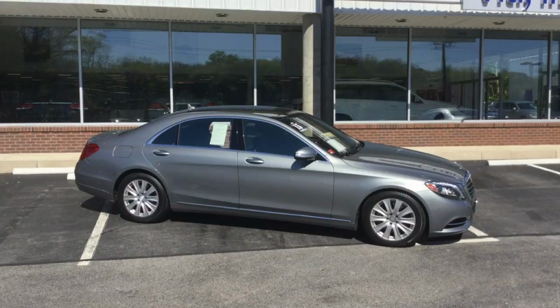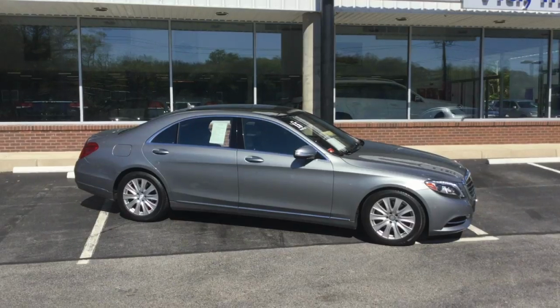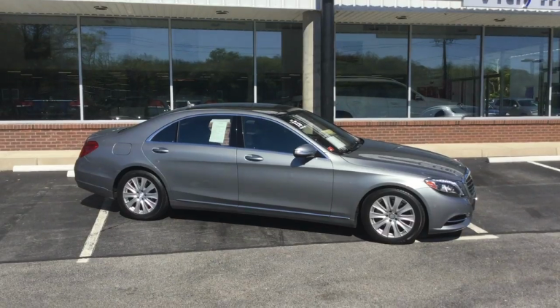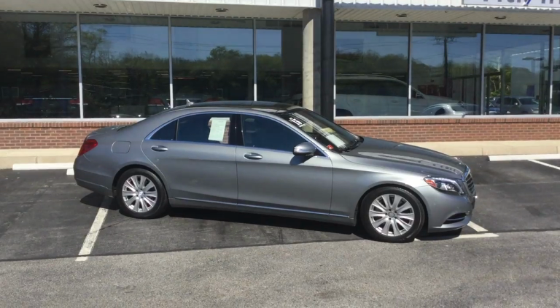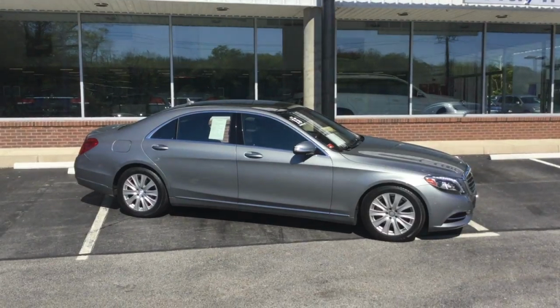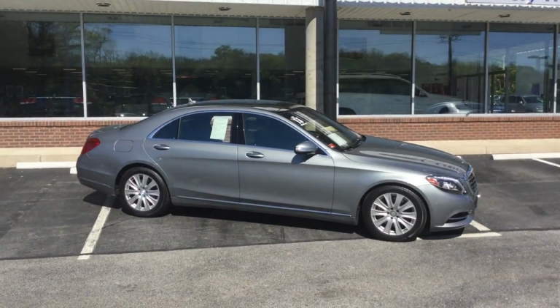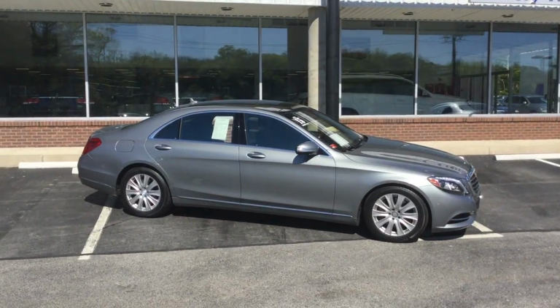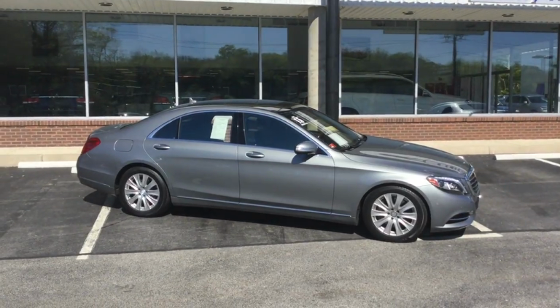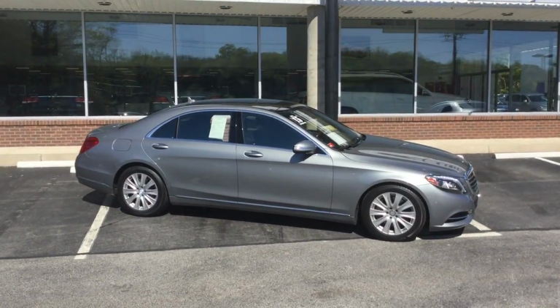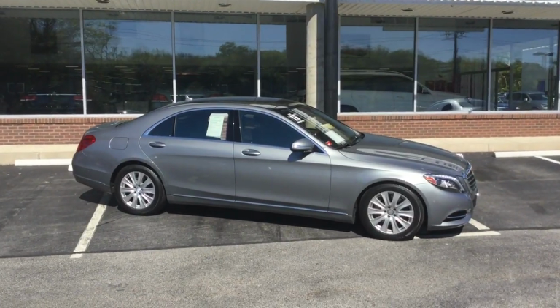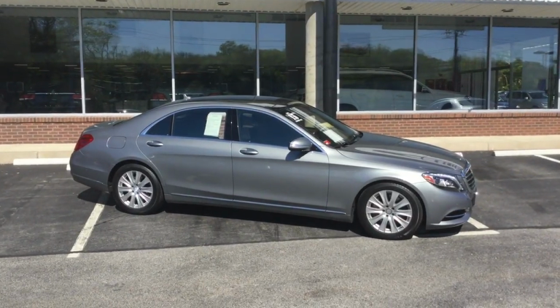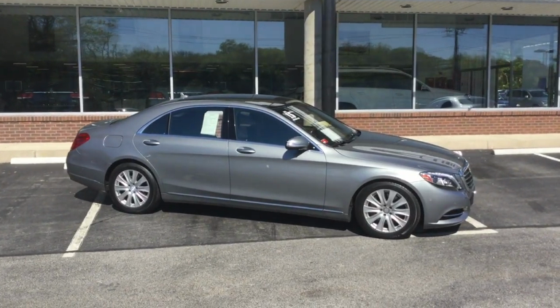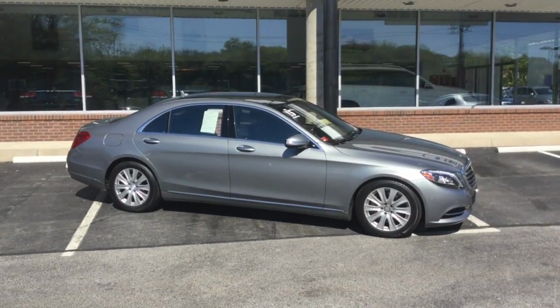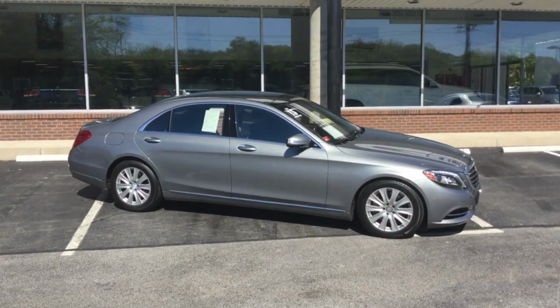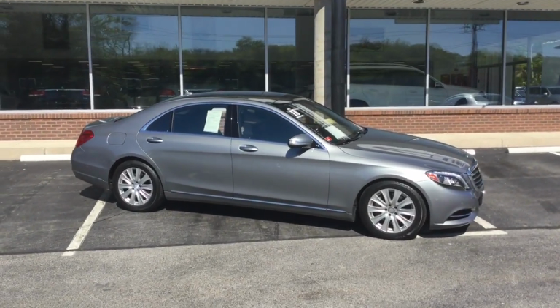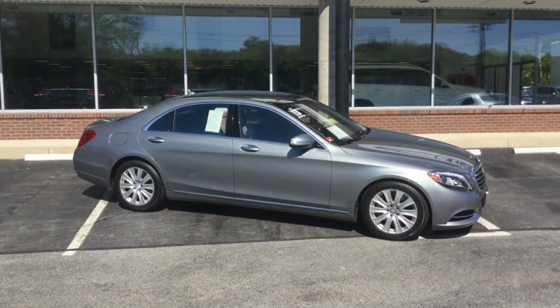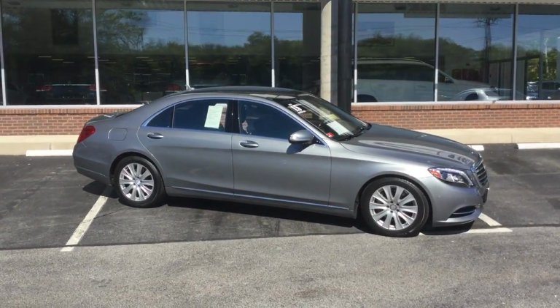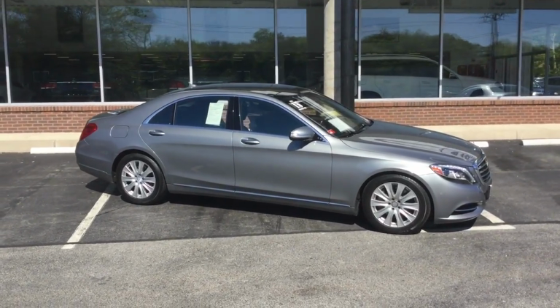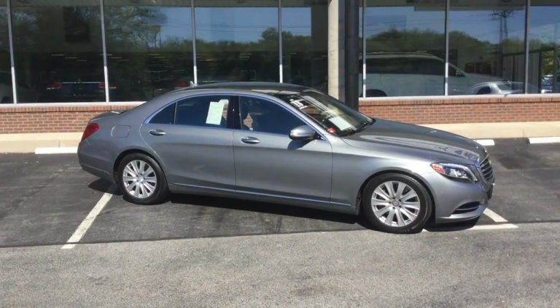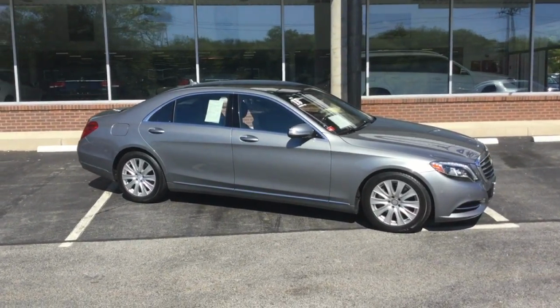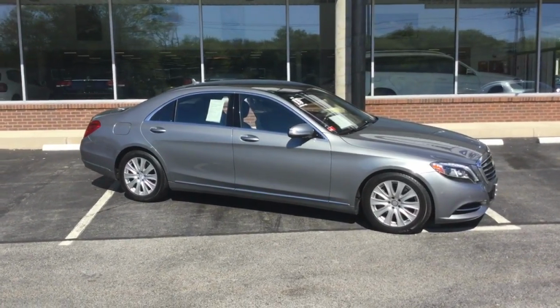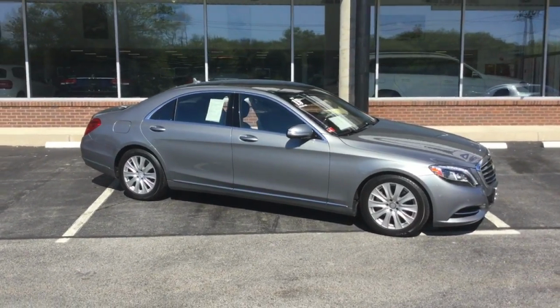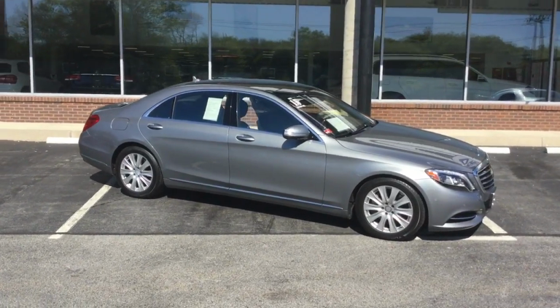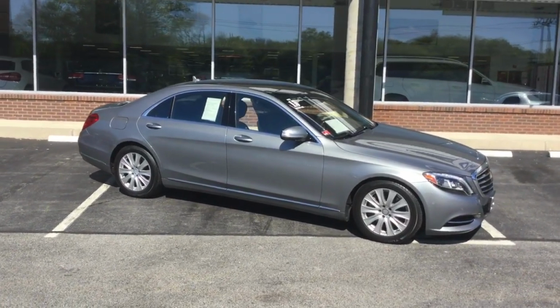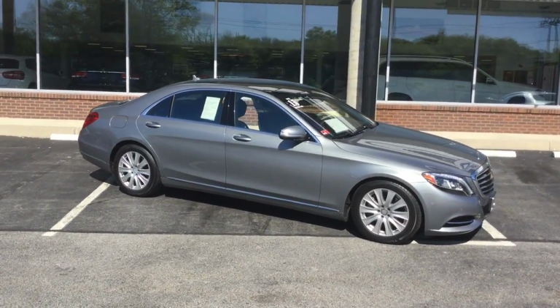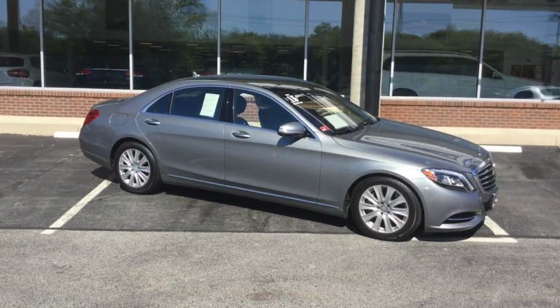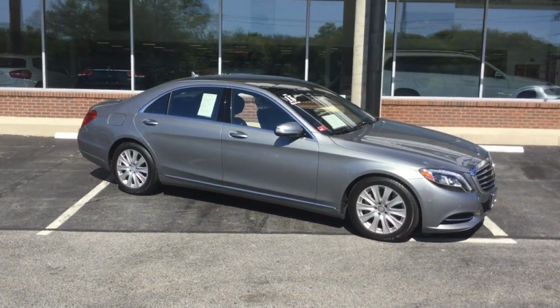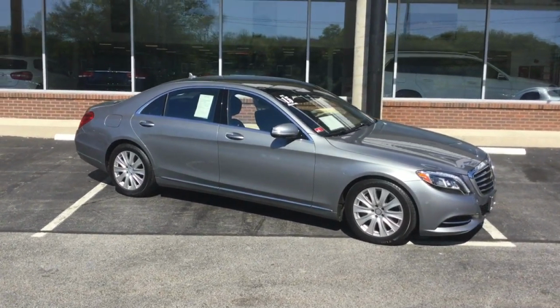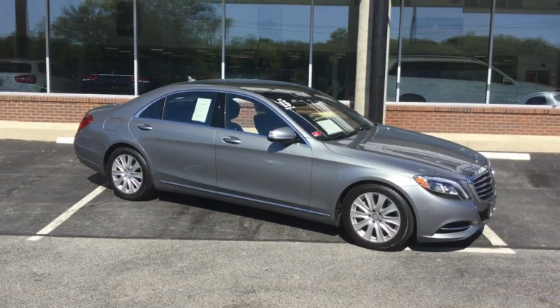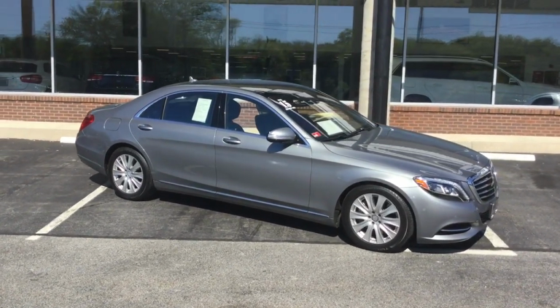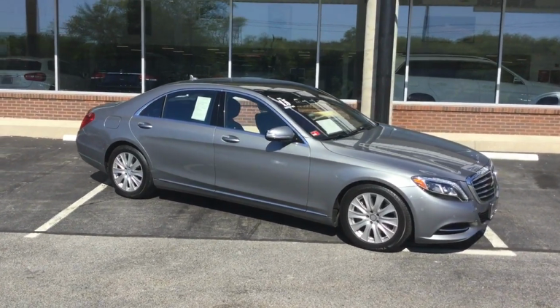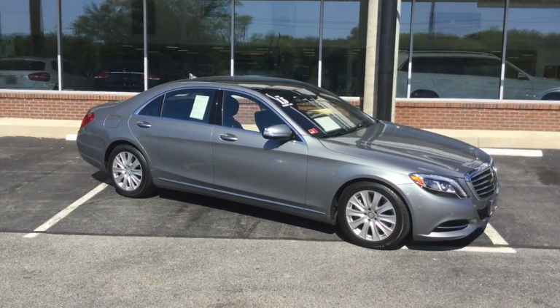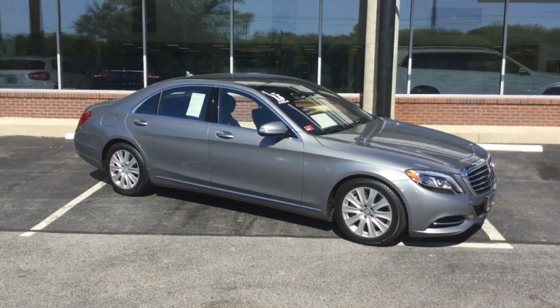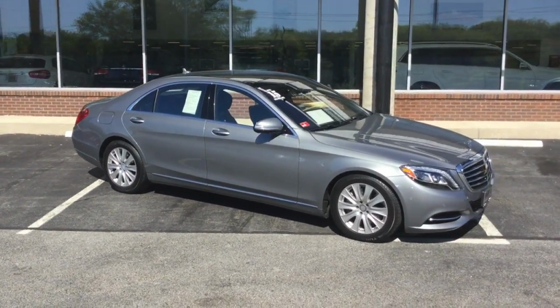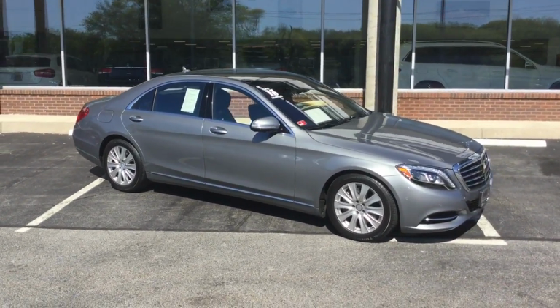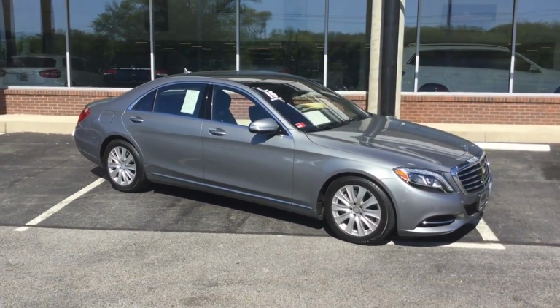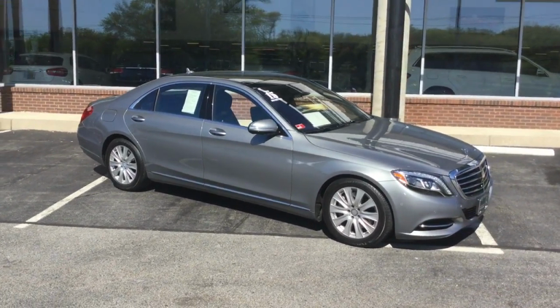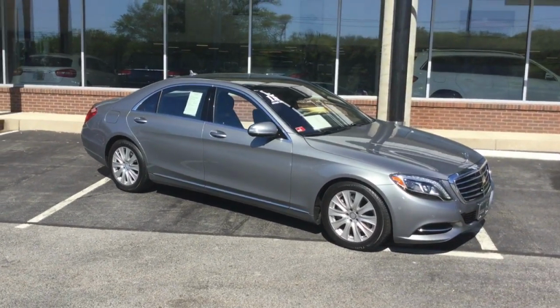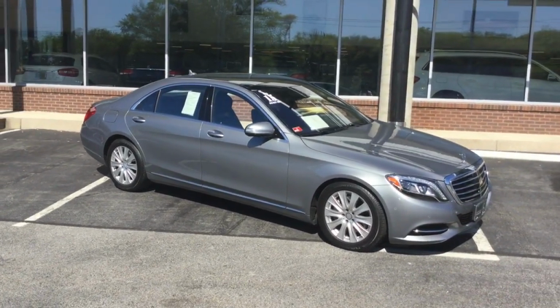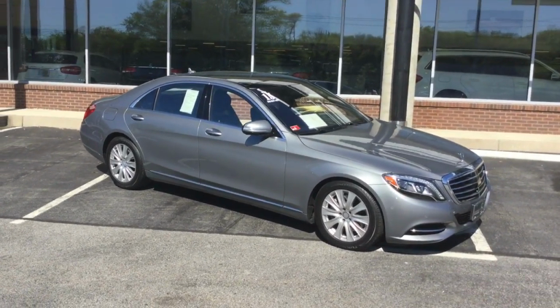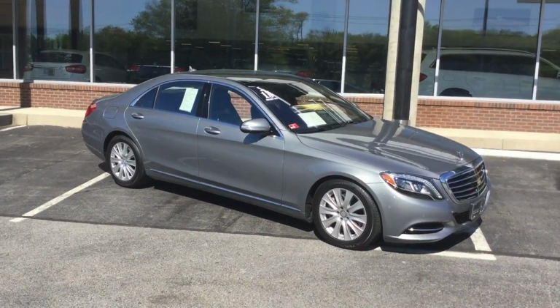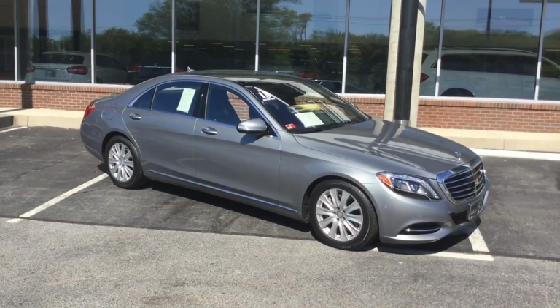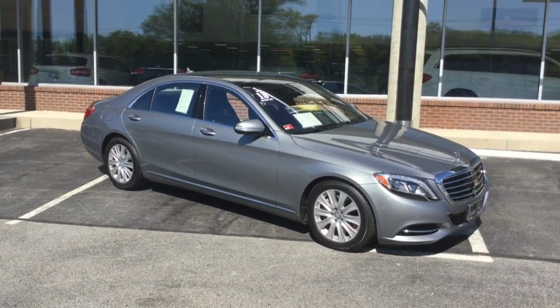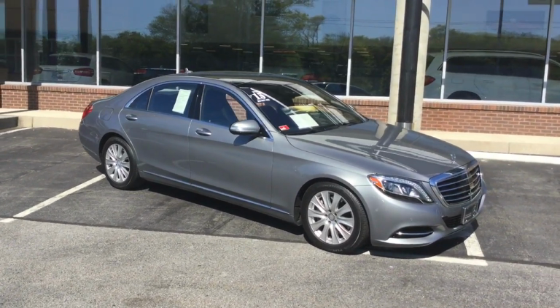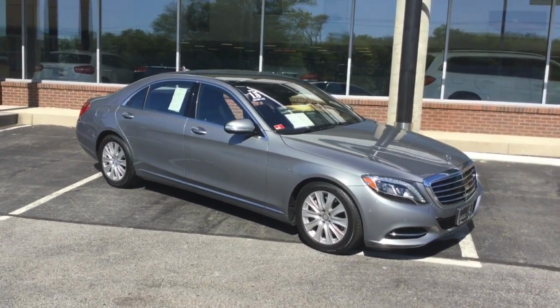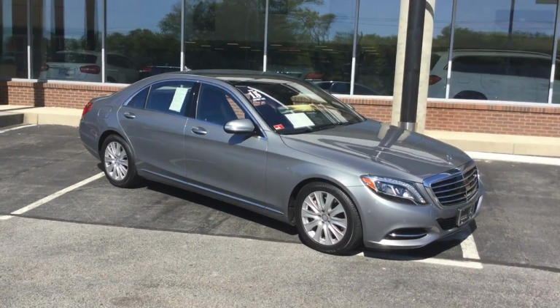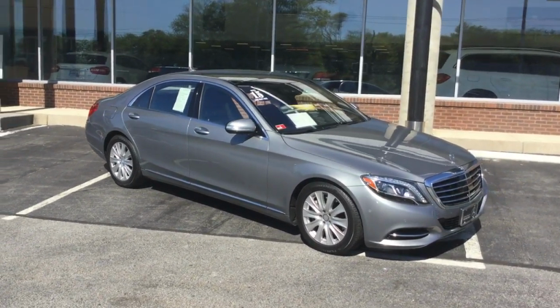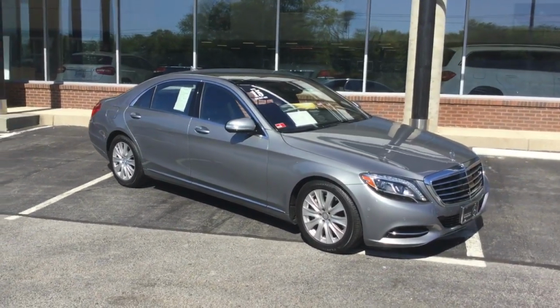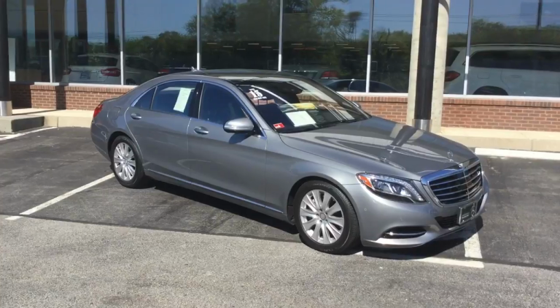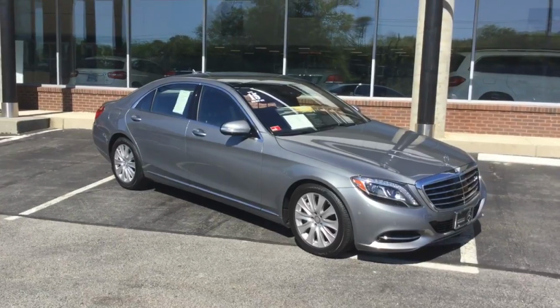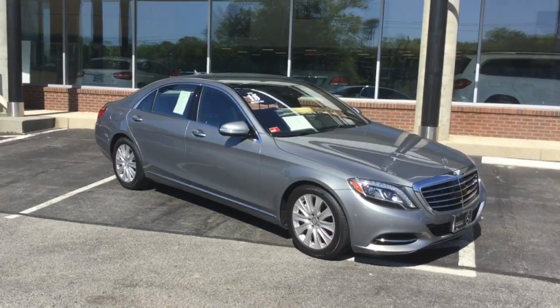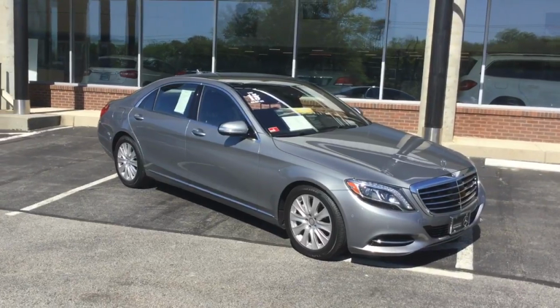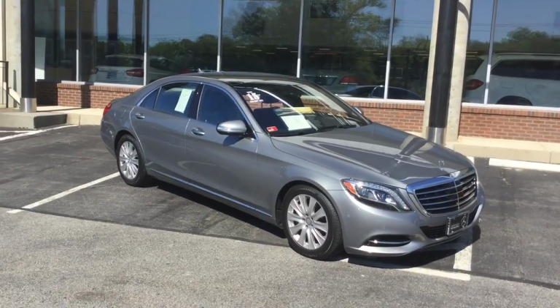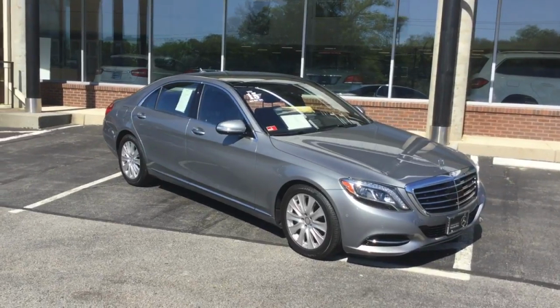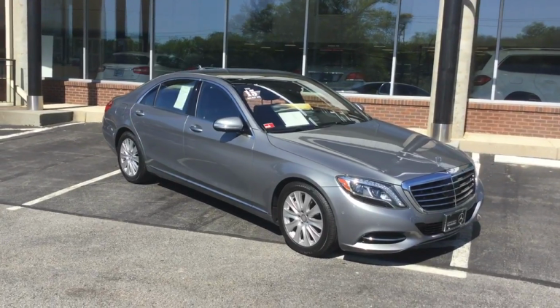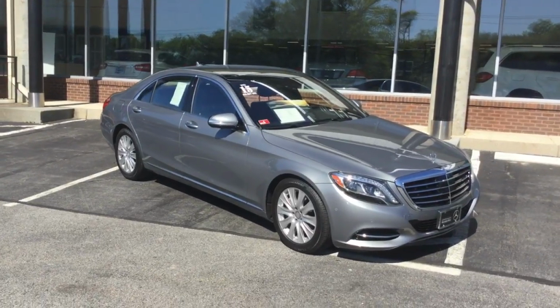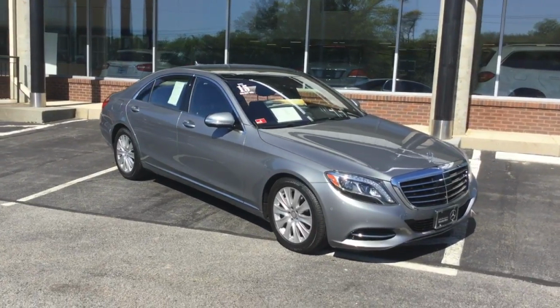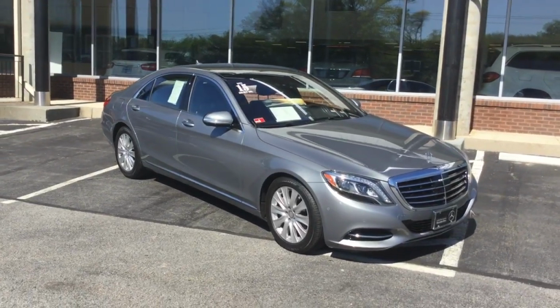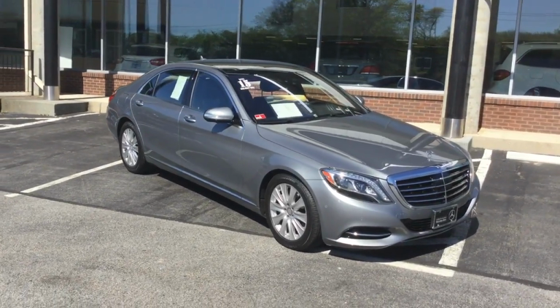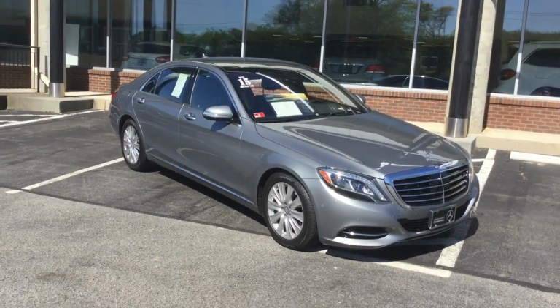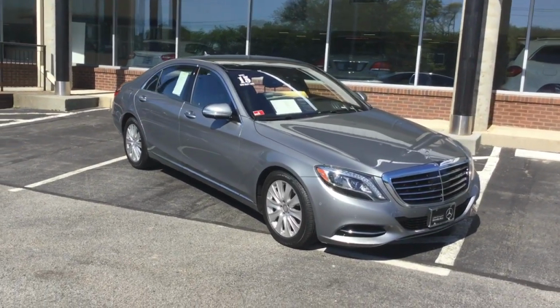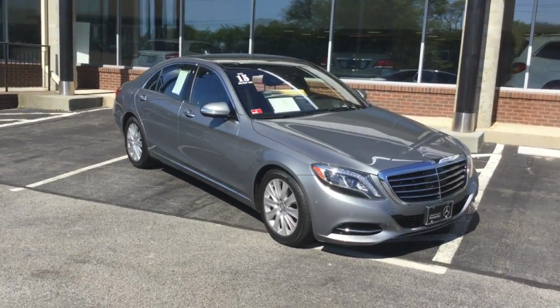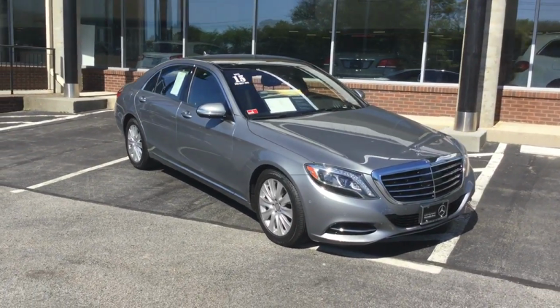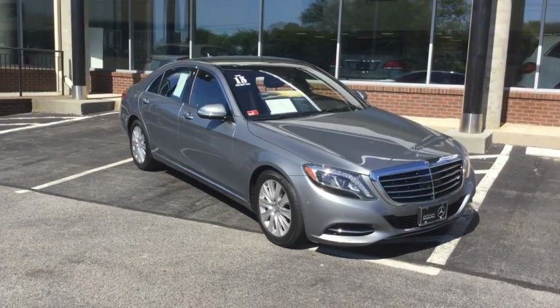Hello, this is John from VD Mercedes-Benz, and this is the 2015 S550 4Matic Sedan.